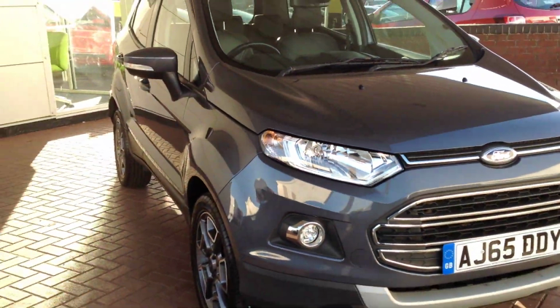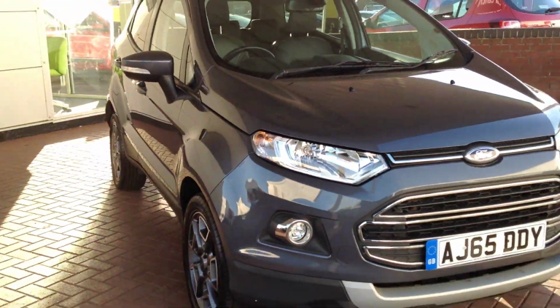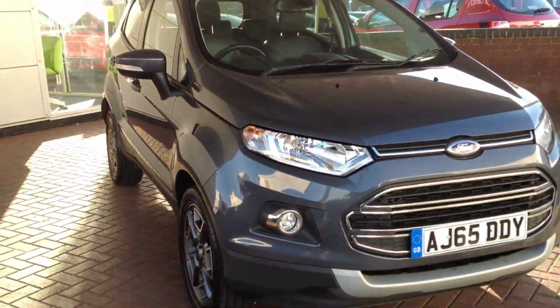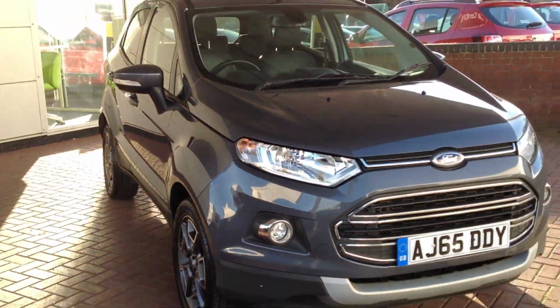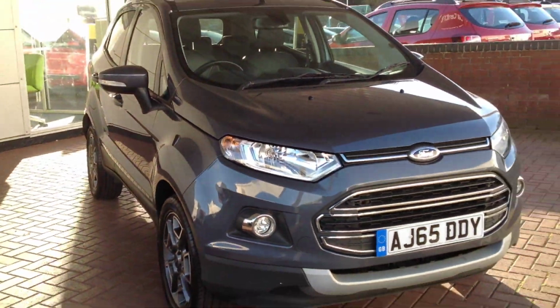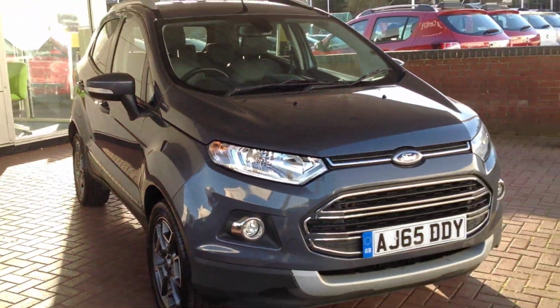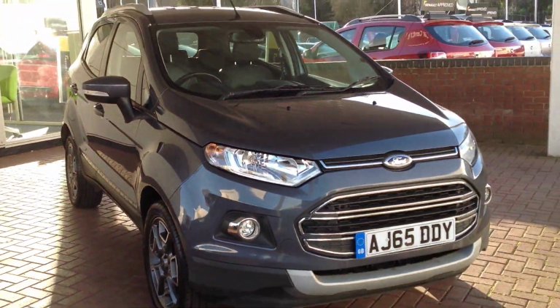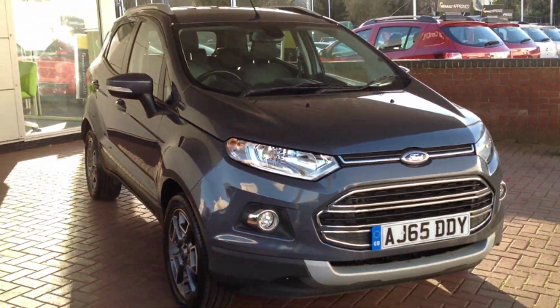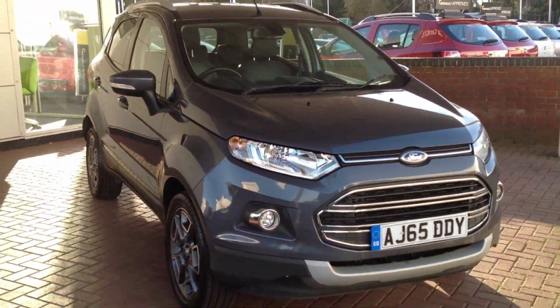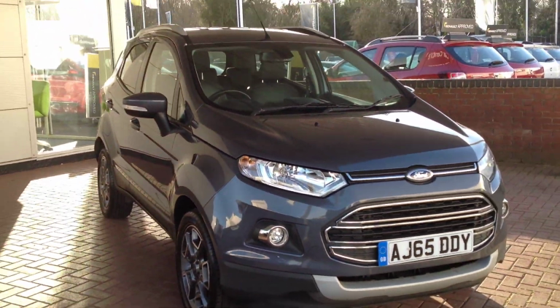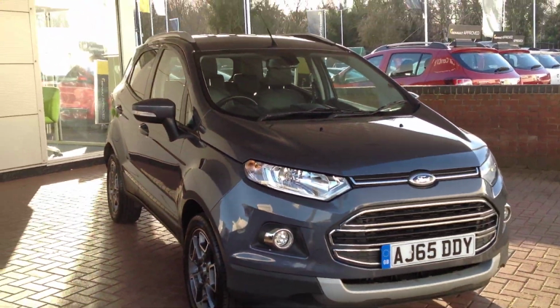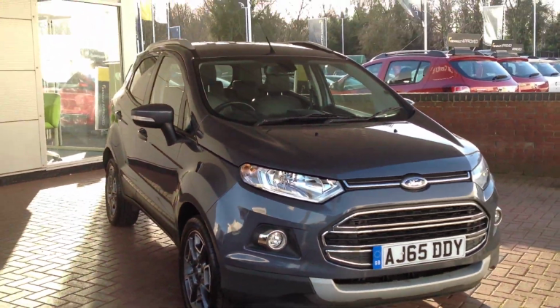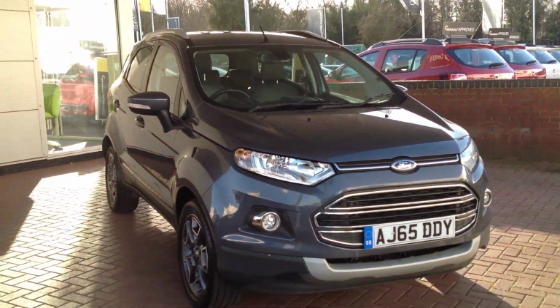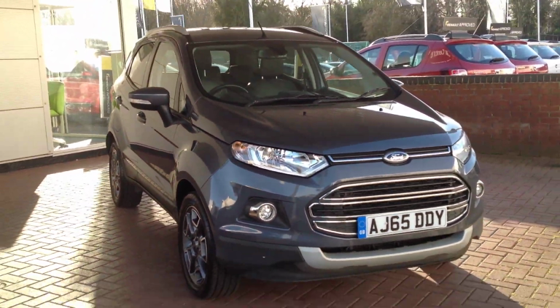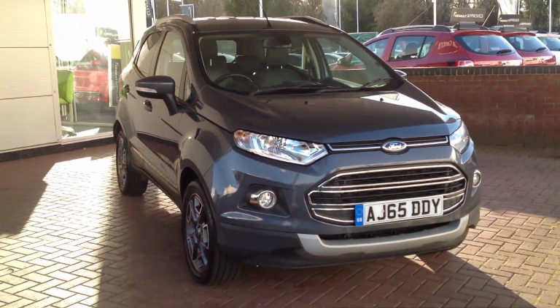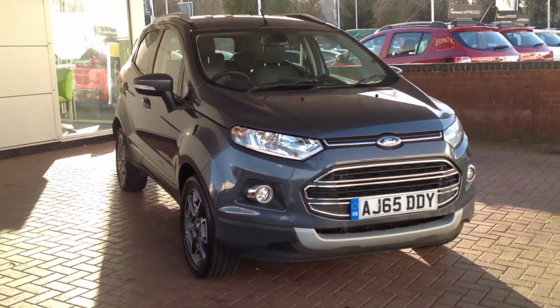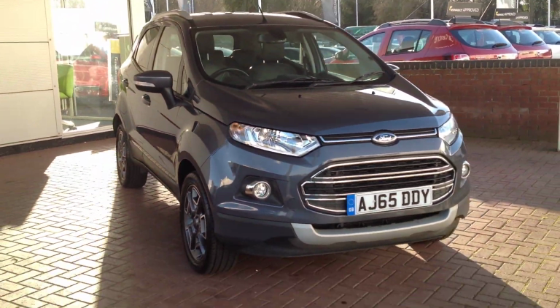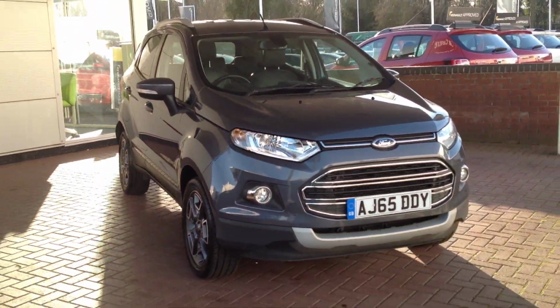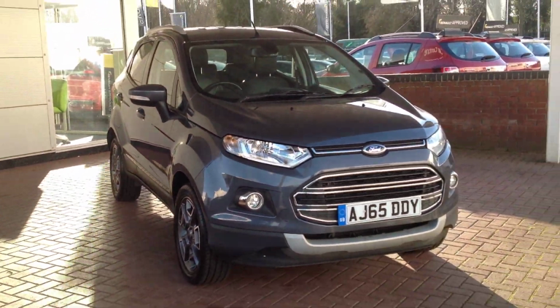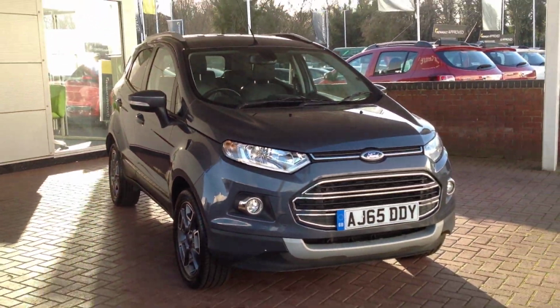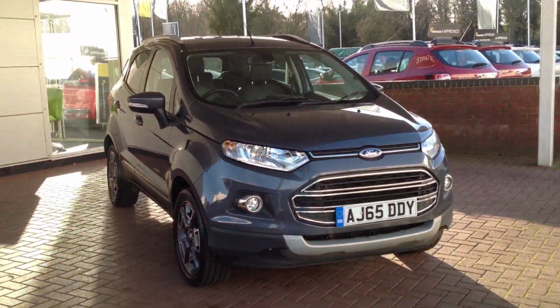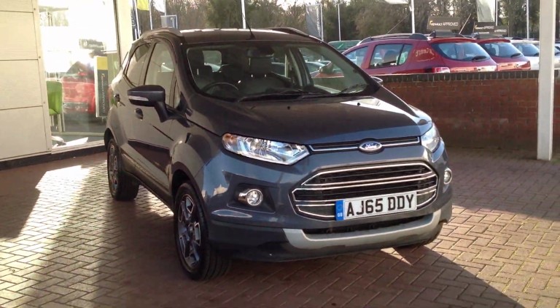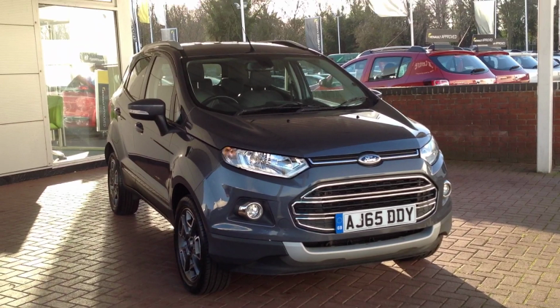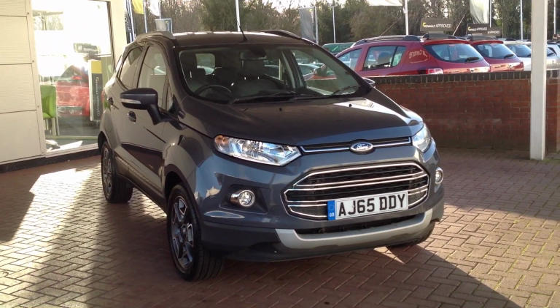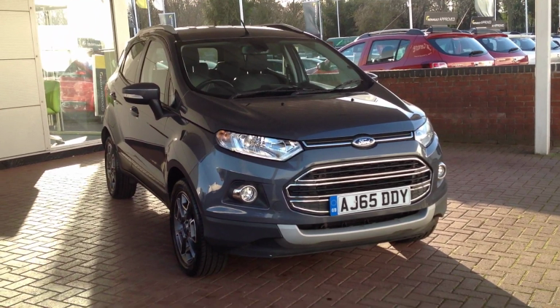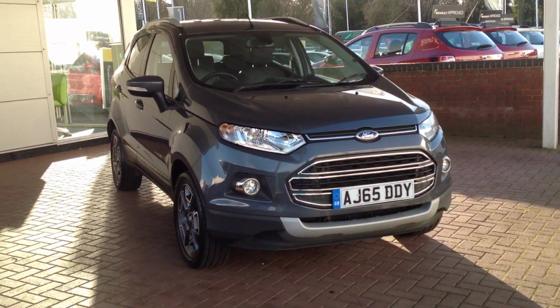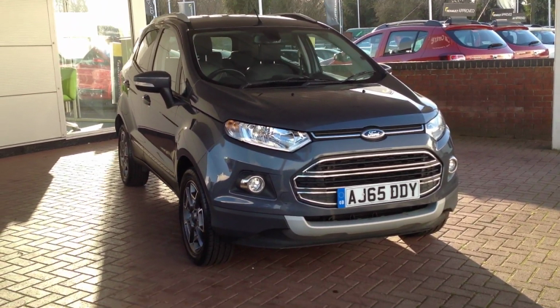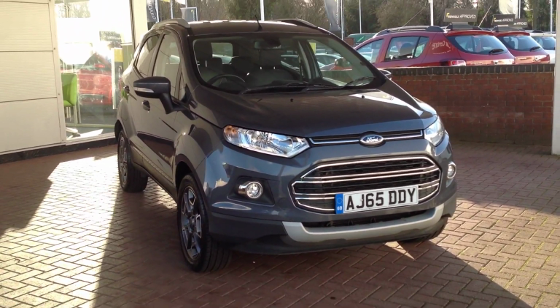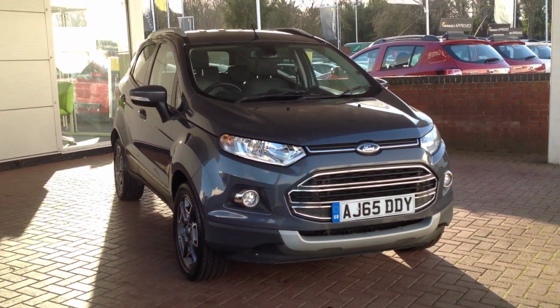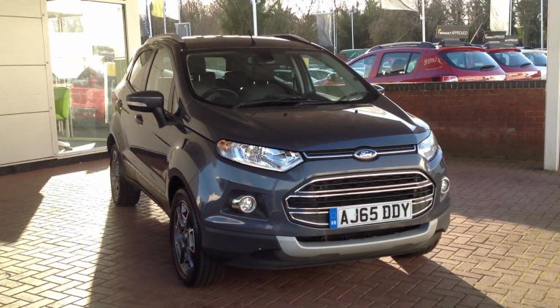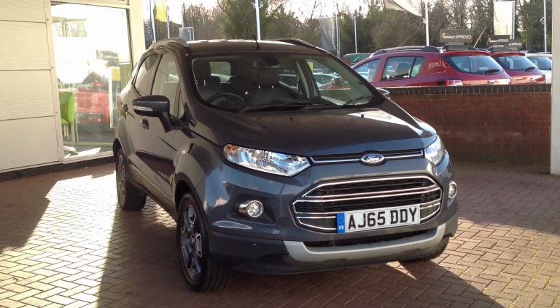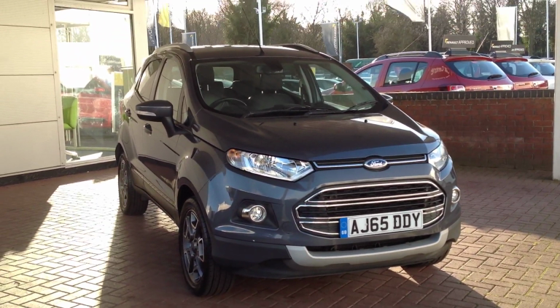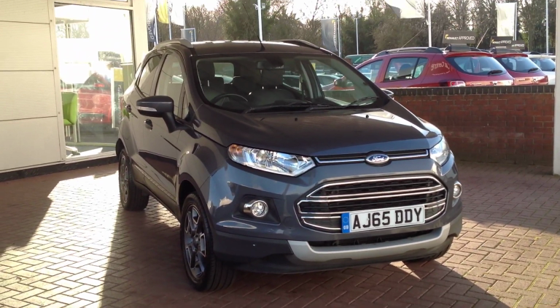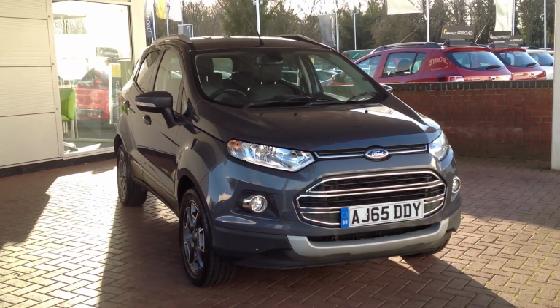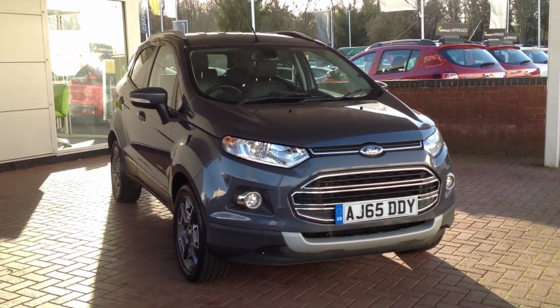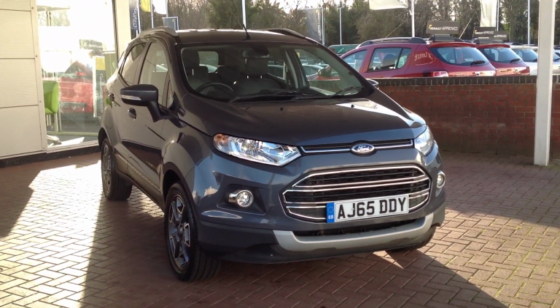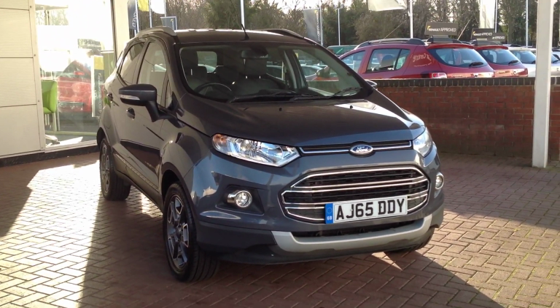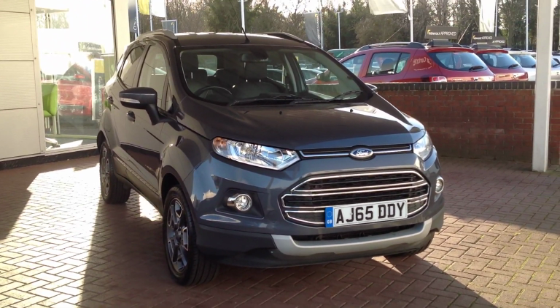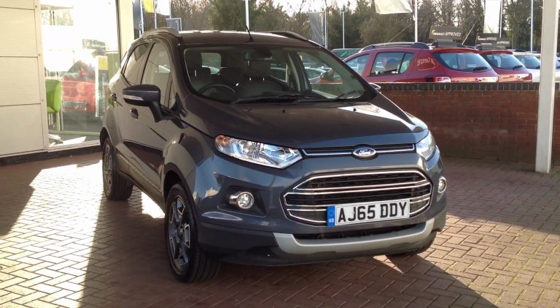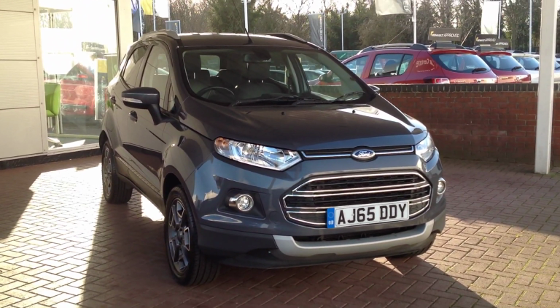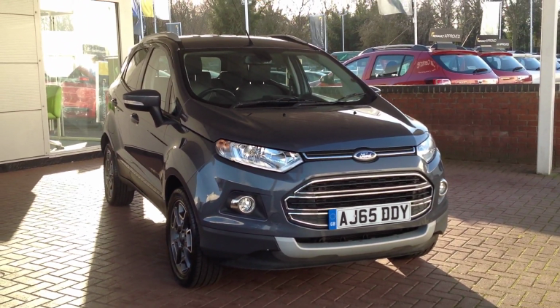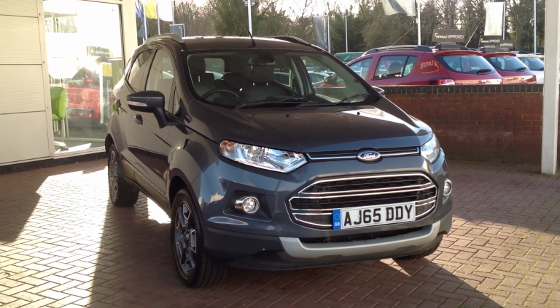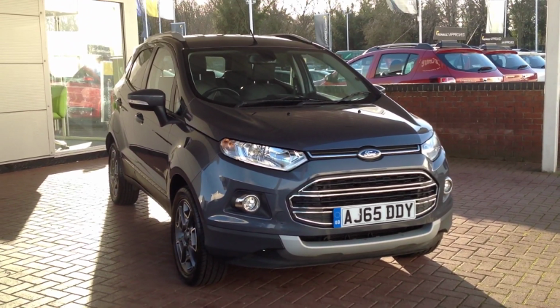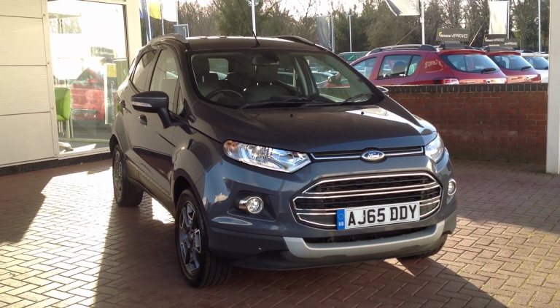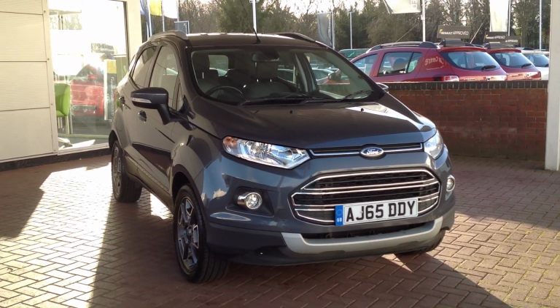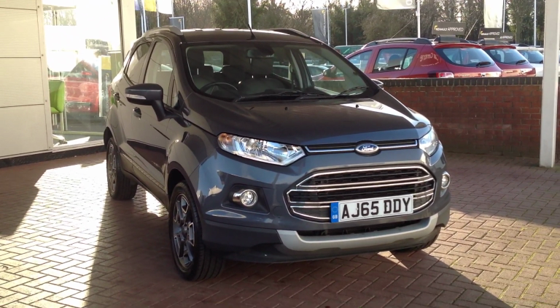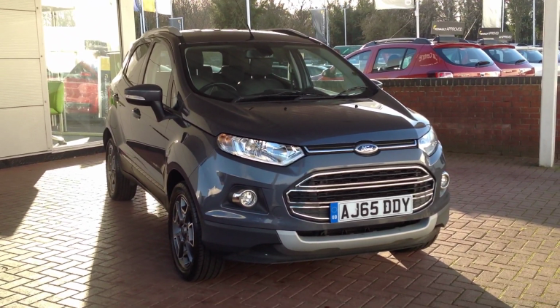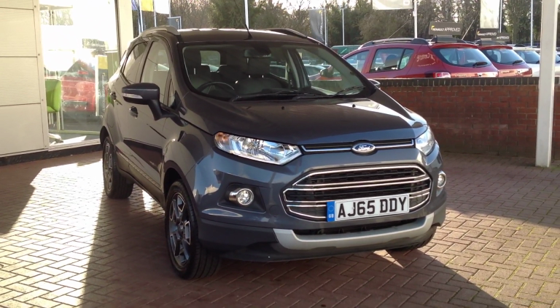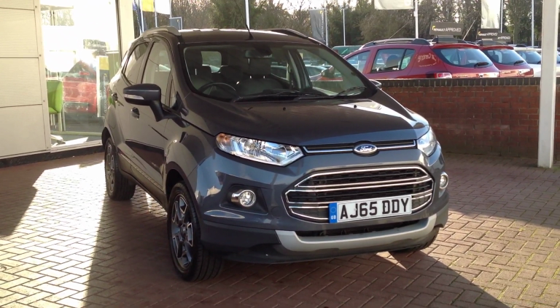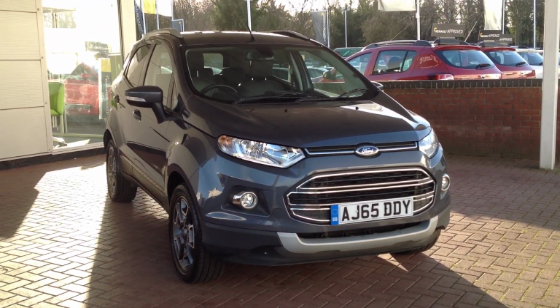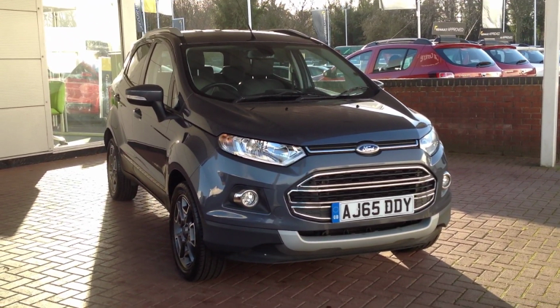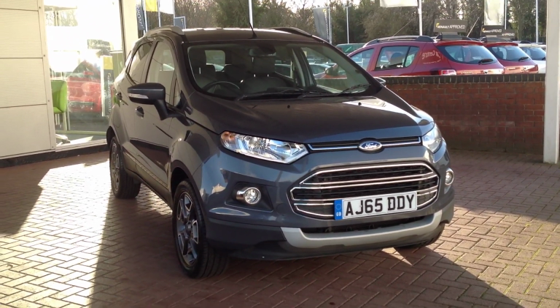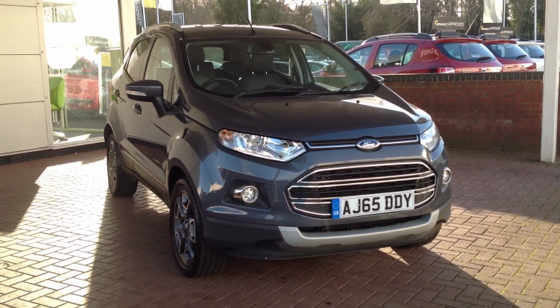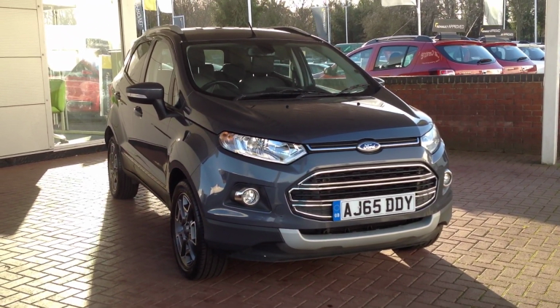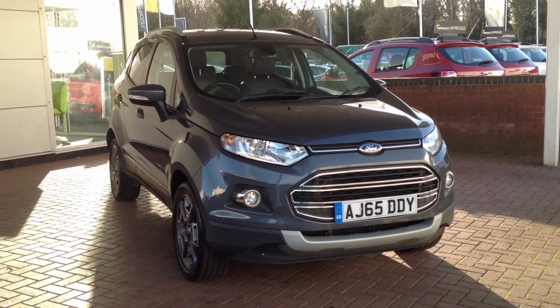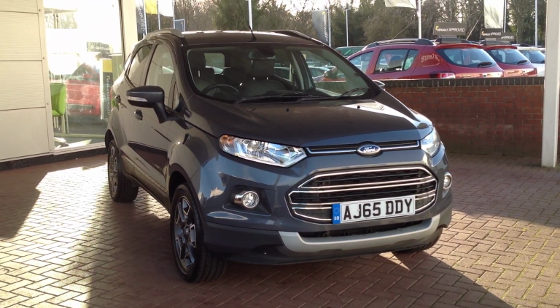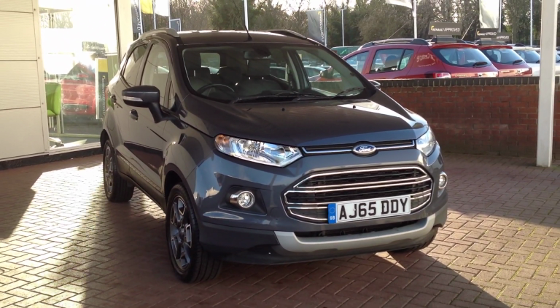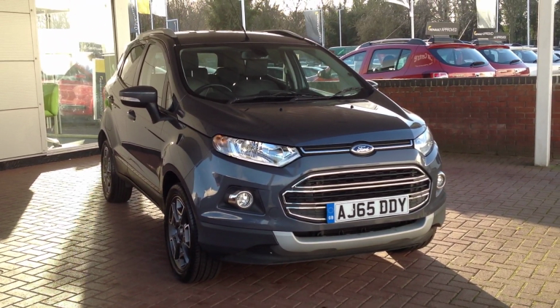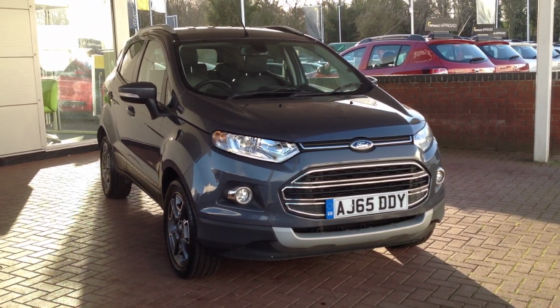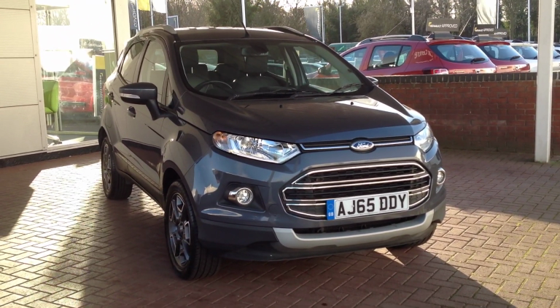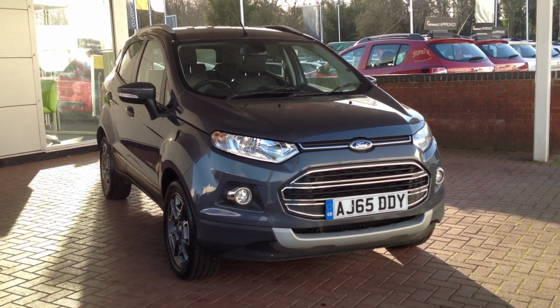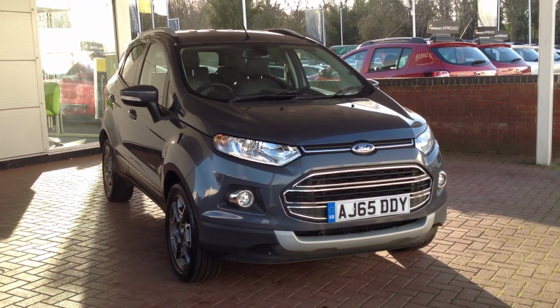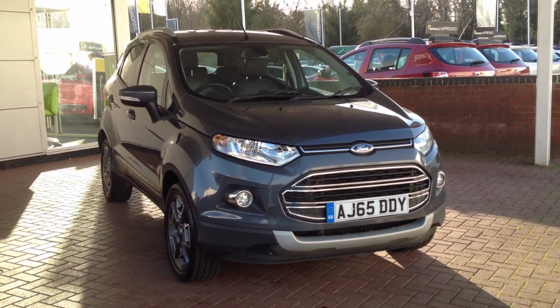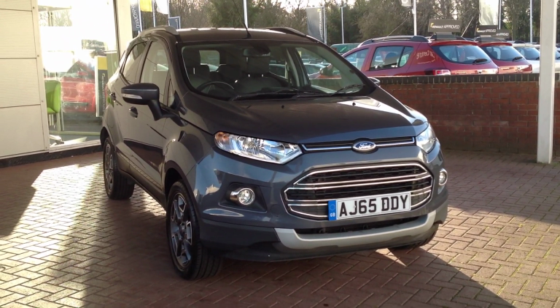So if you'd like any more information or would like to arrange a test drive in this vehicle, please contact Smiths Renault in Peterborough. Thank you for watching.